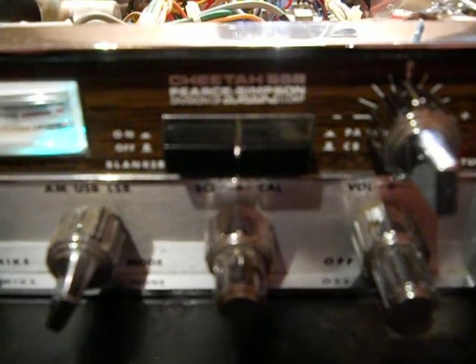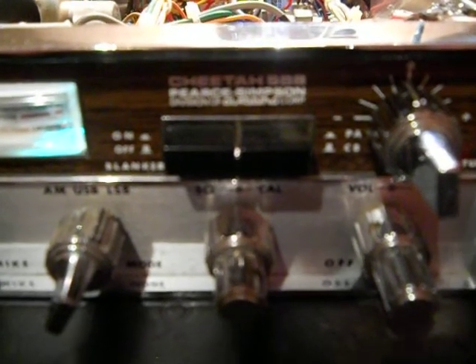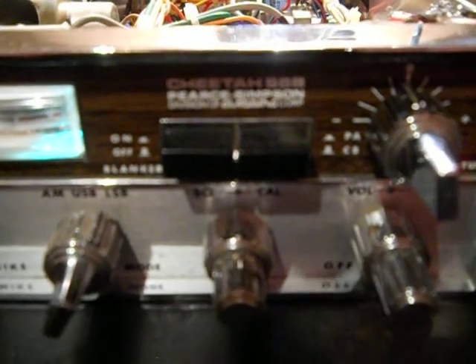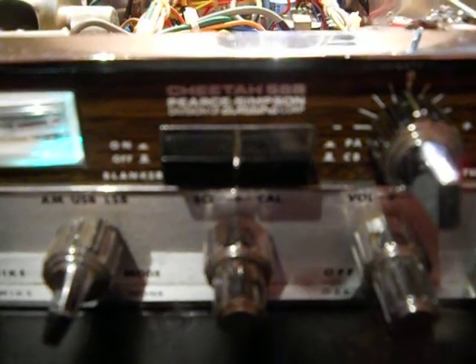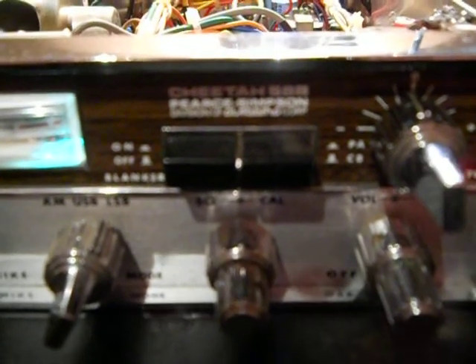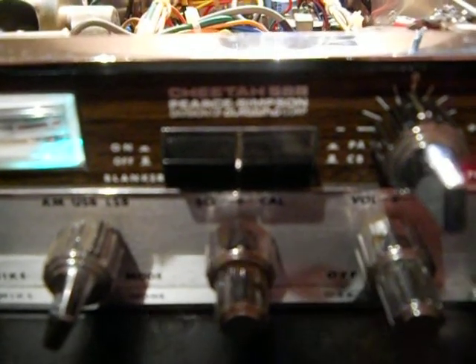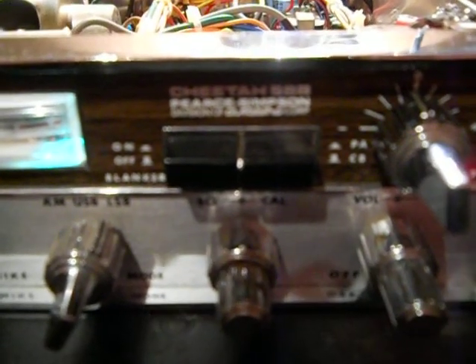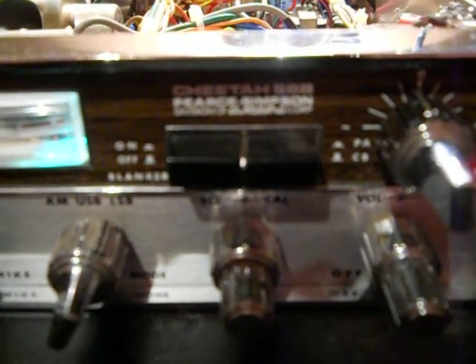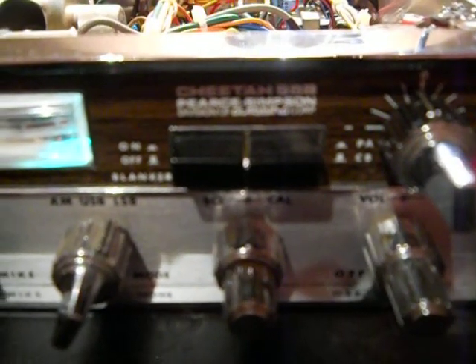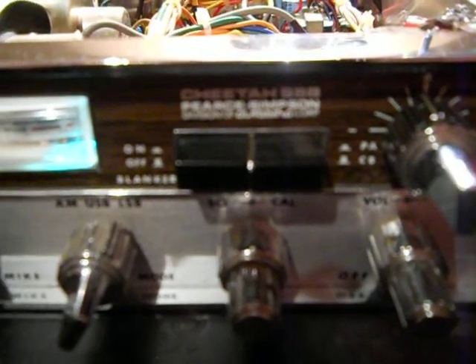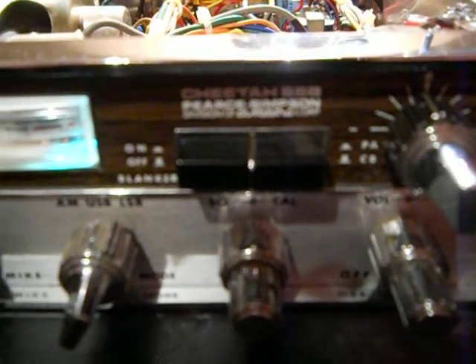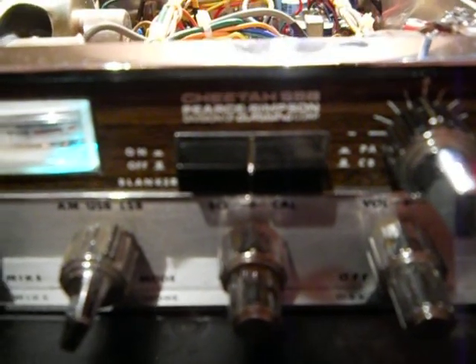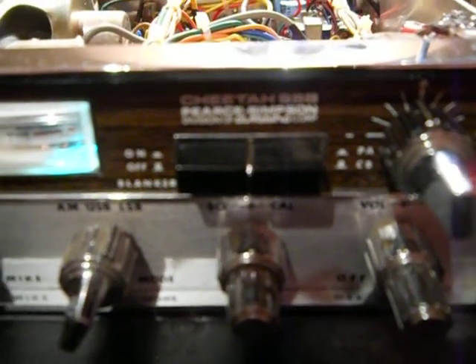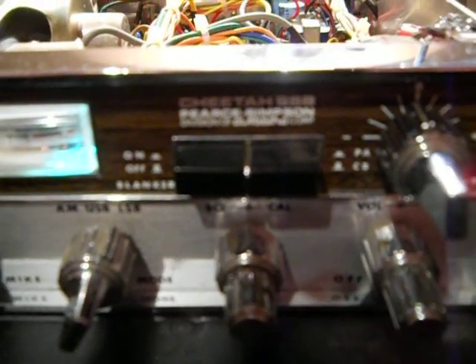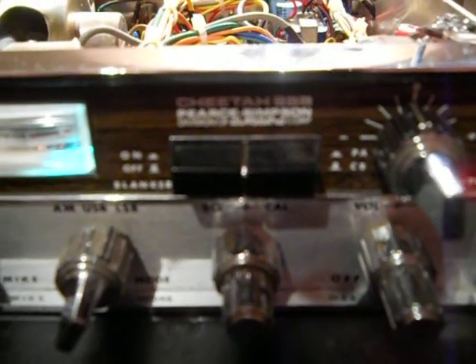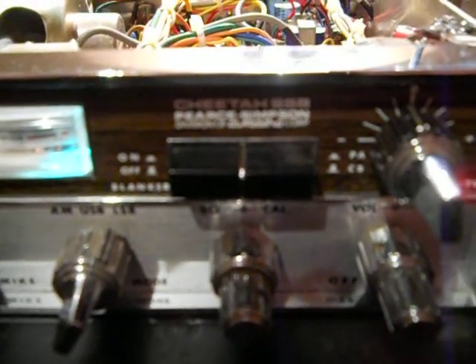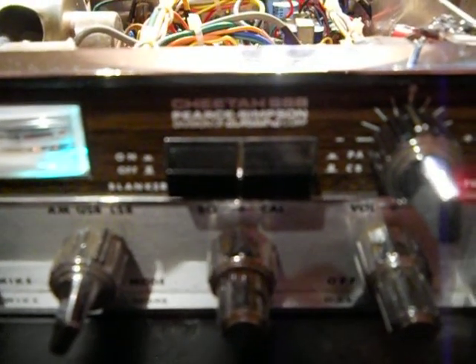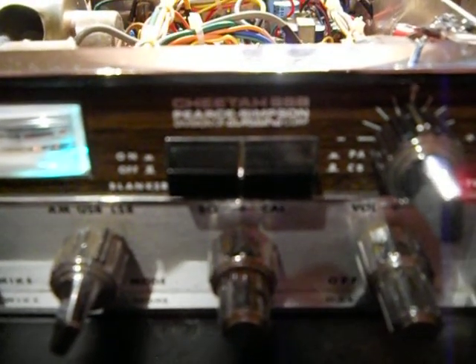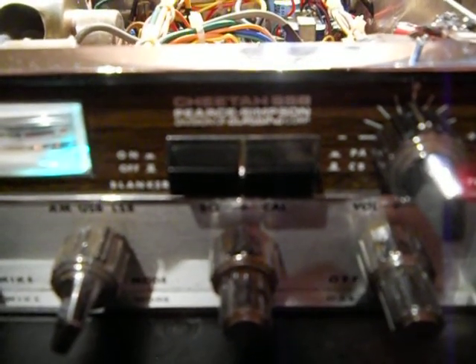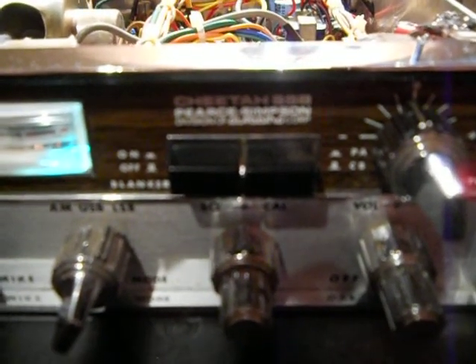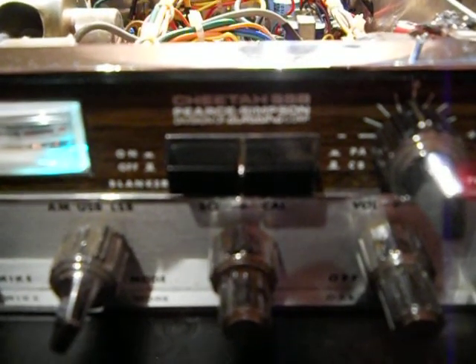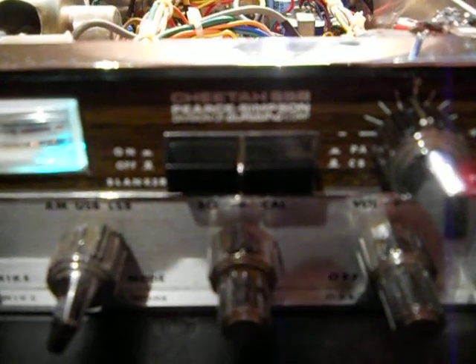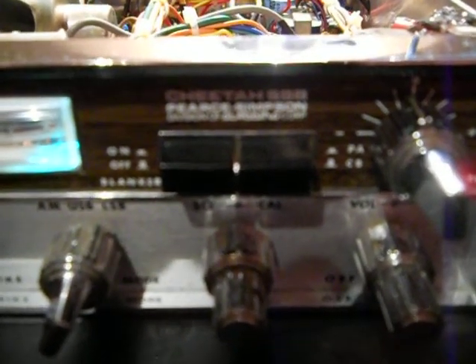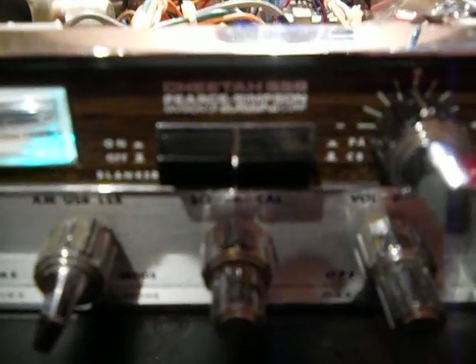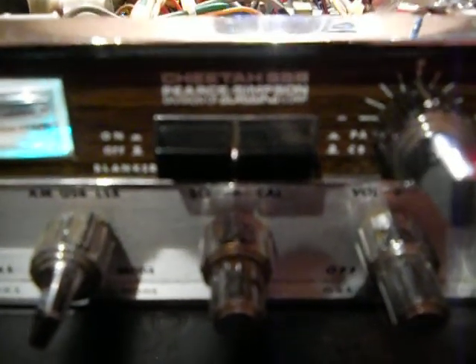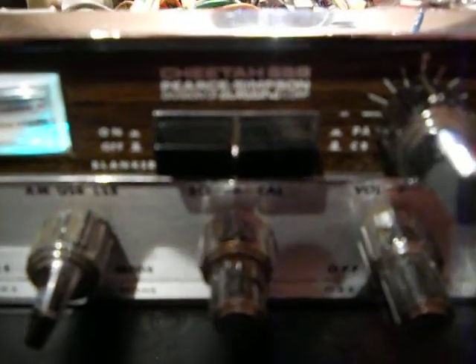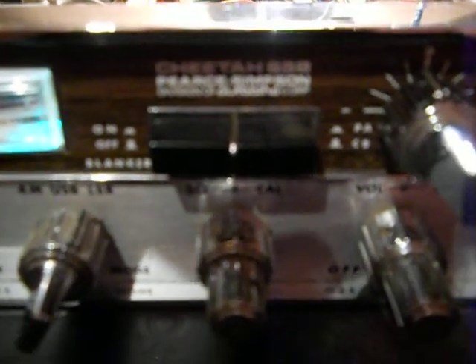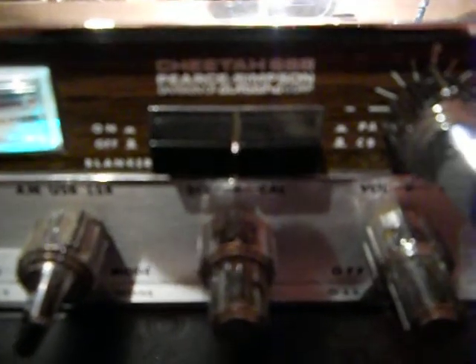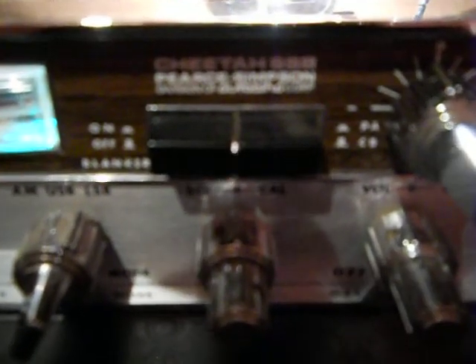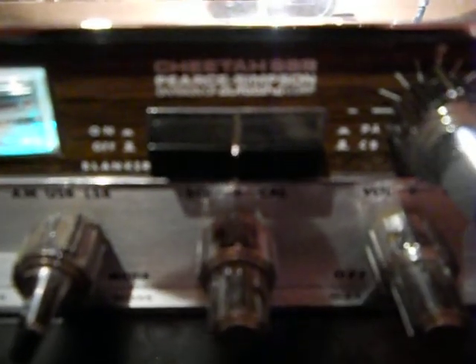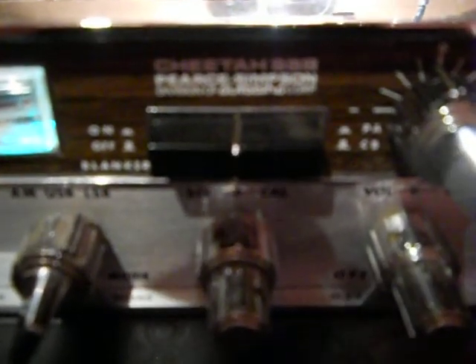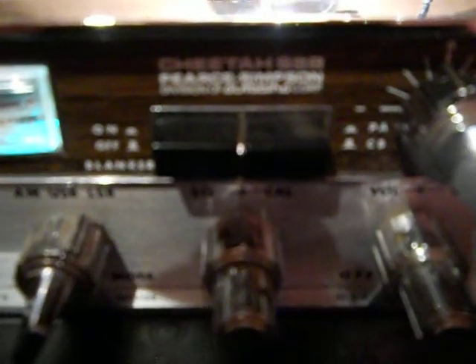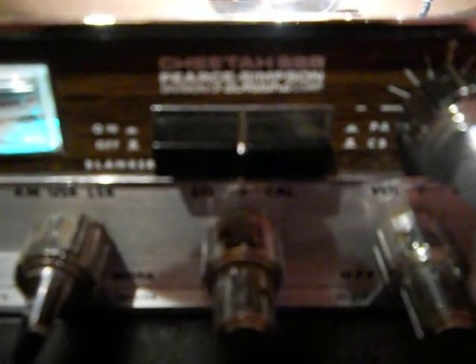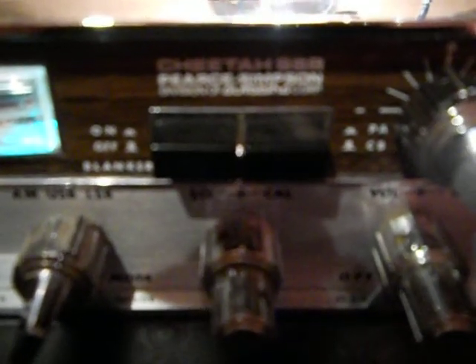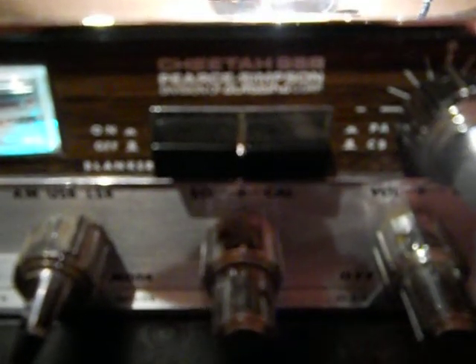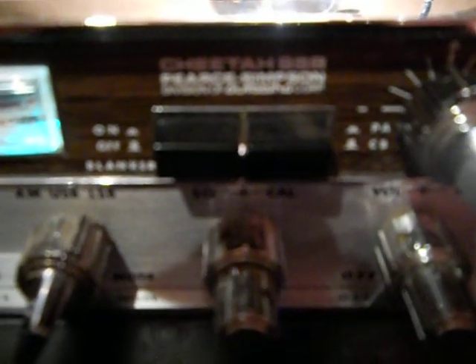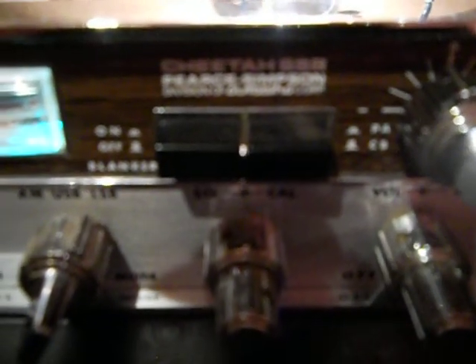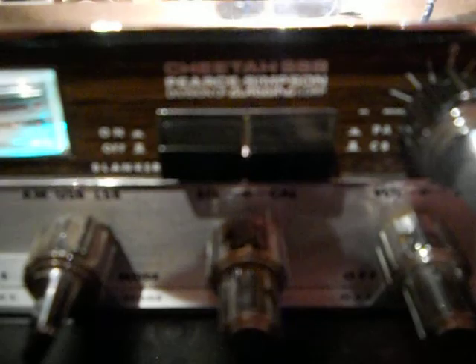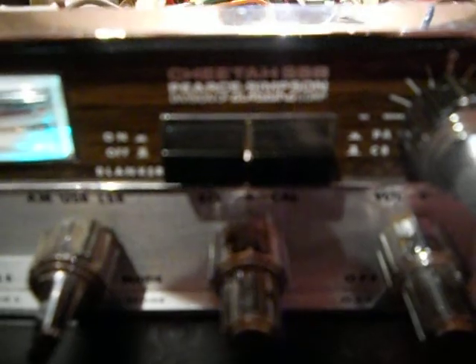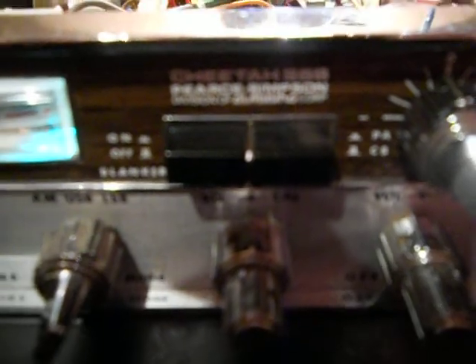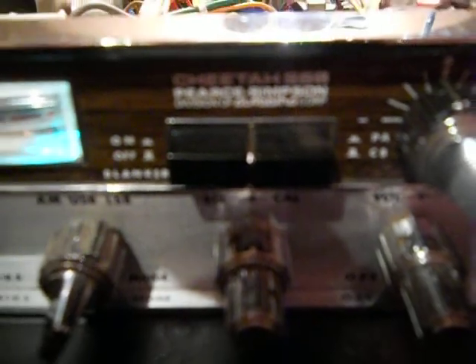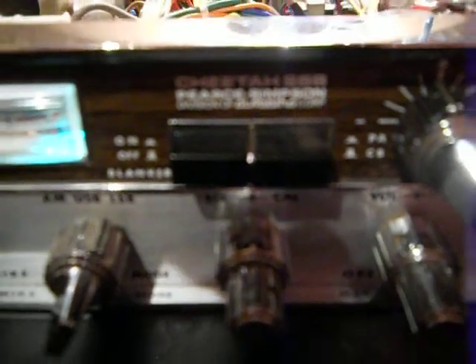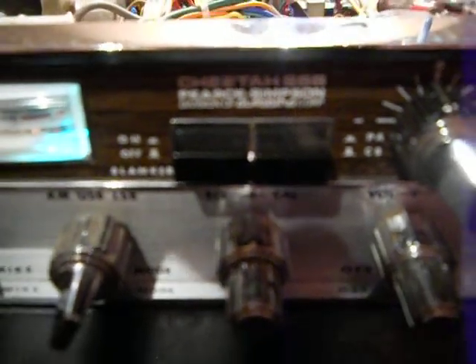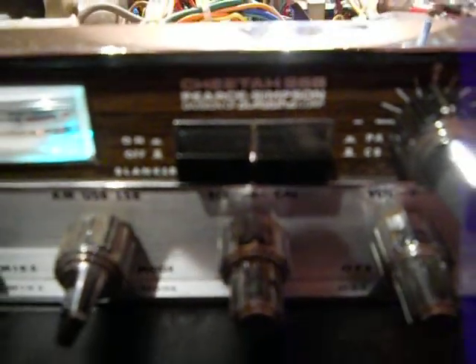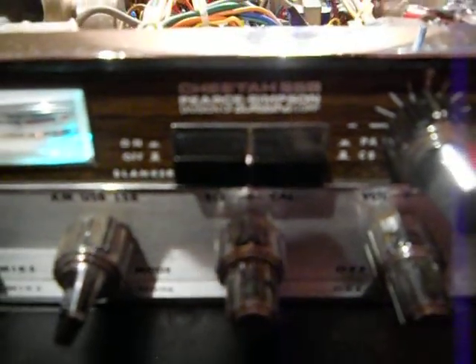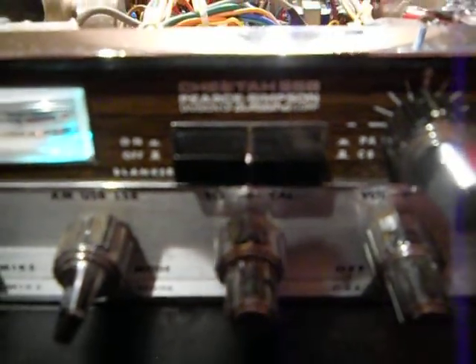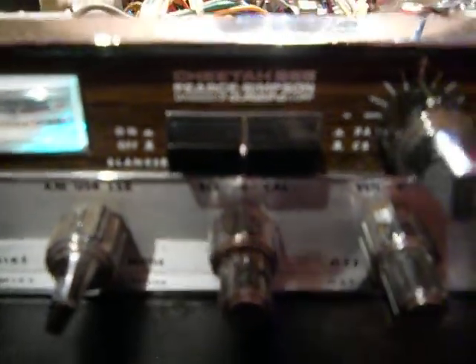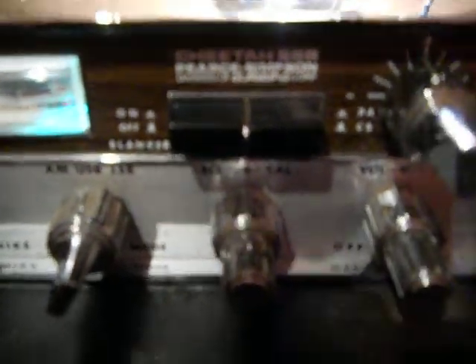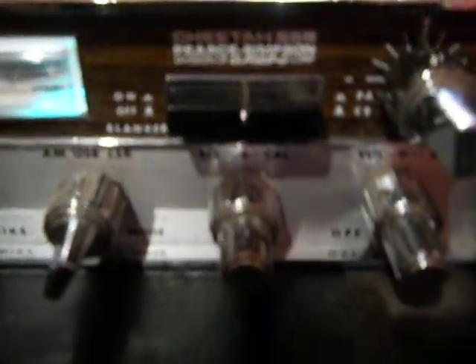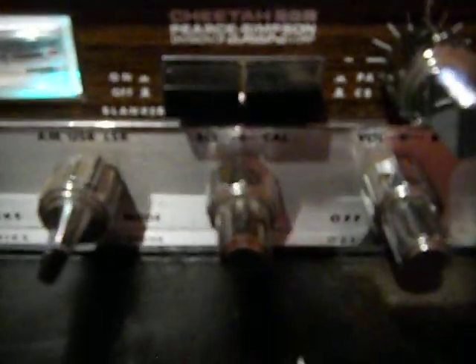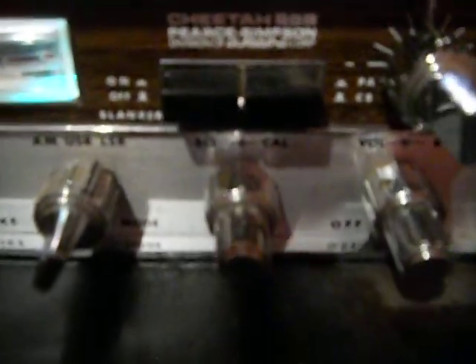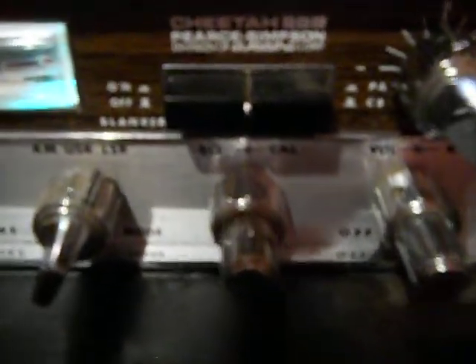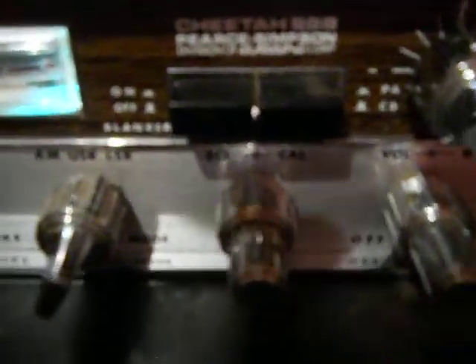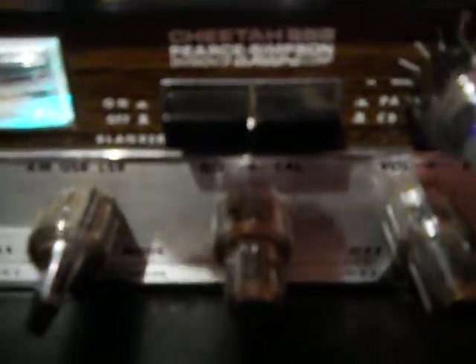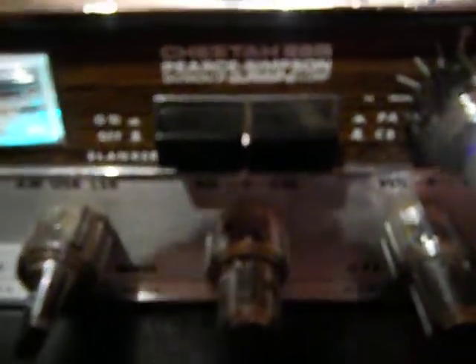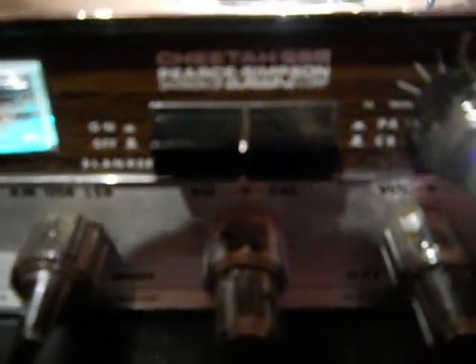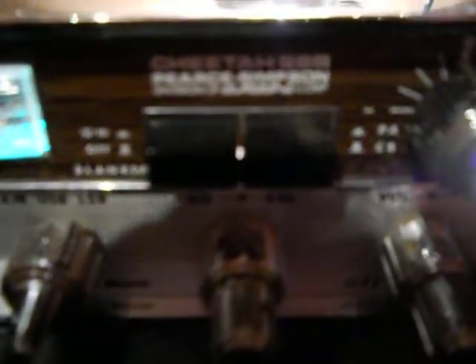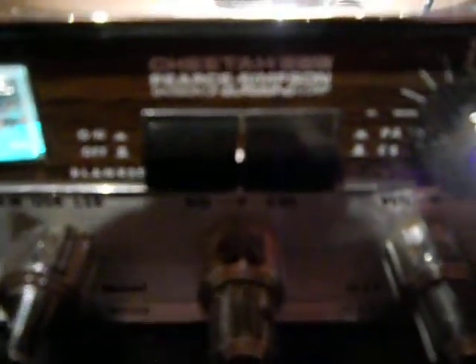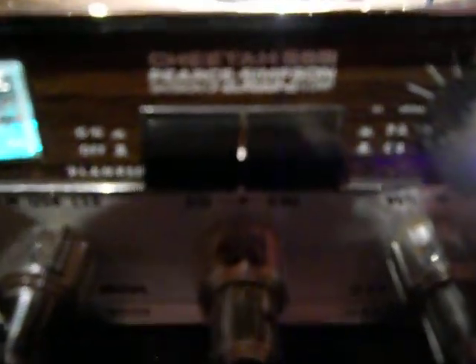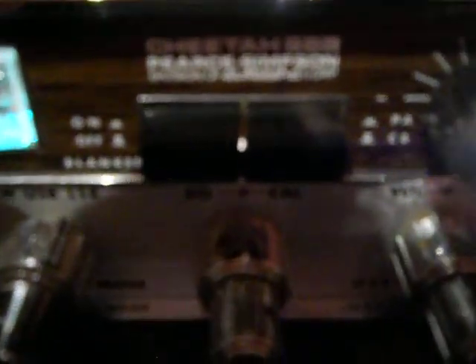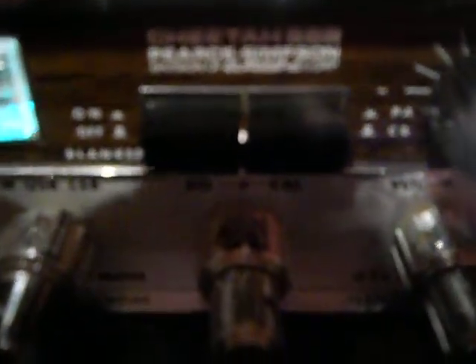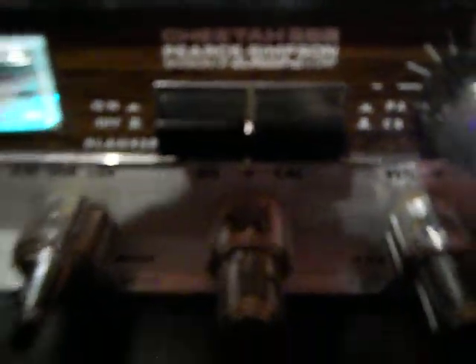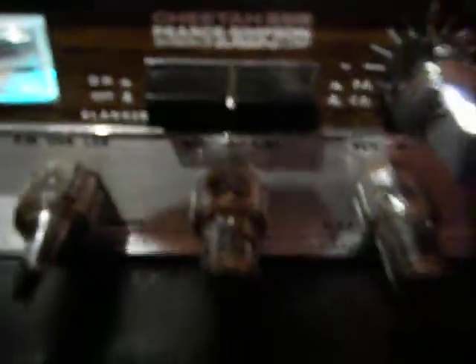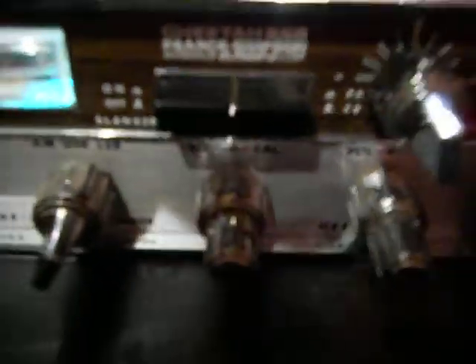Zoom doesn't work. I mentioned in a previous video that I didn't like my telemacro, but zooming when you're filming doesn't work. Telemacro is what I'm using right now.